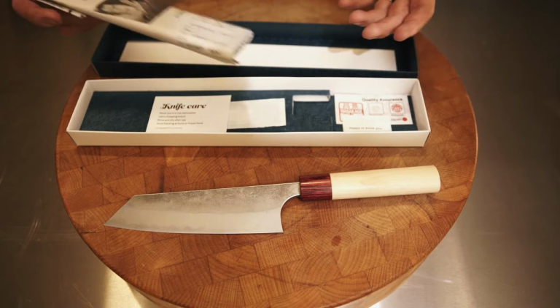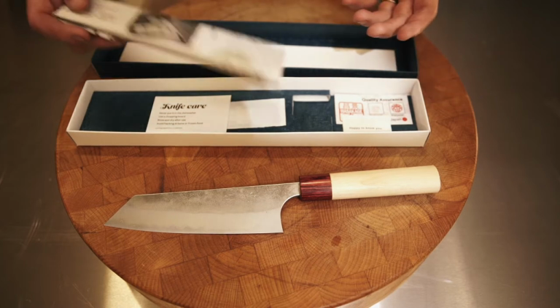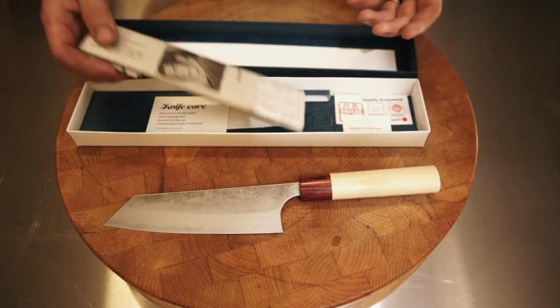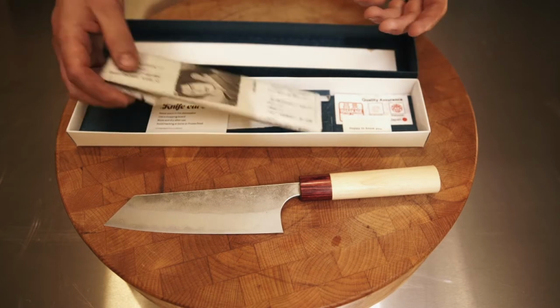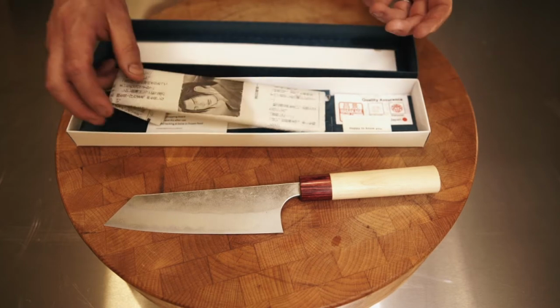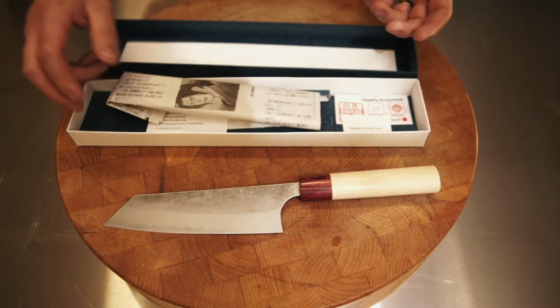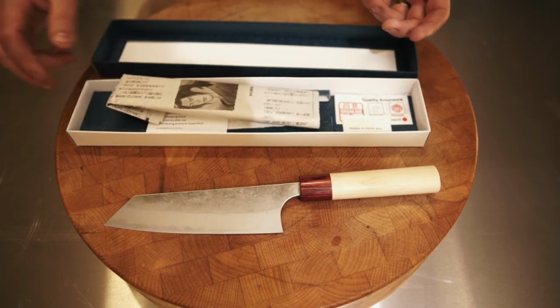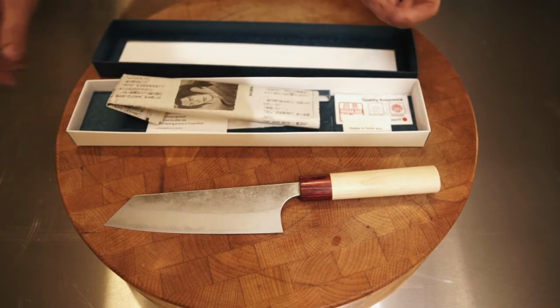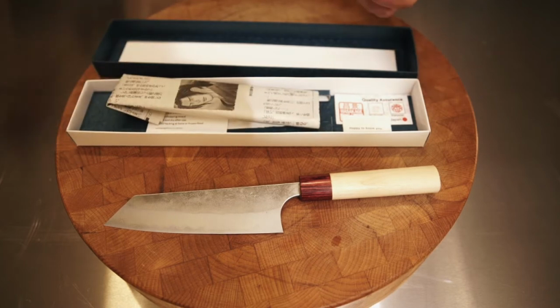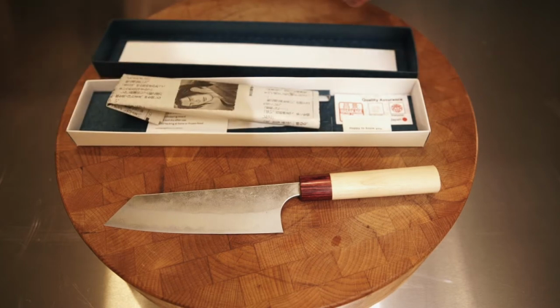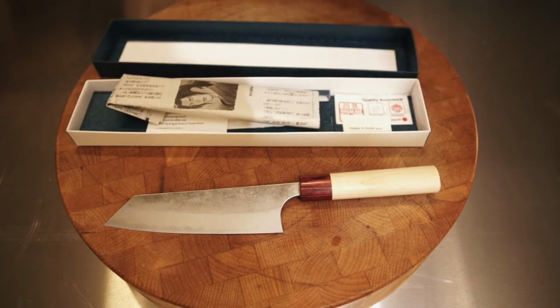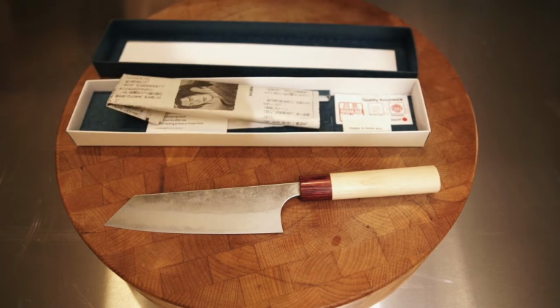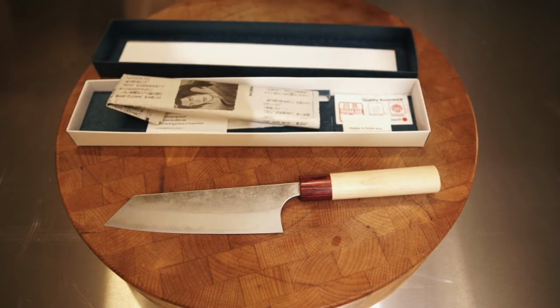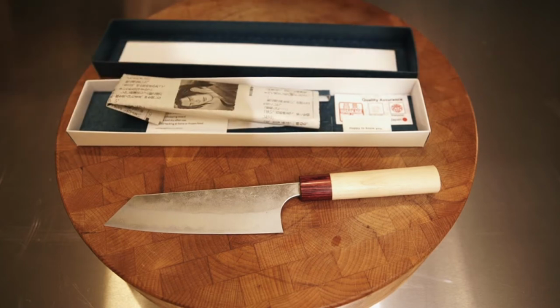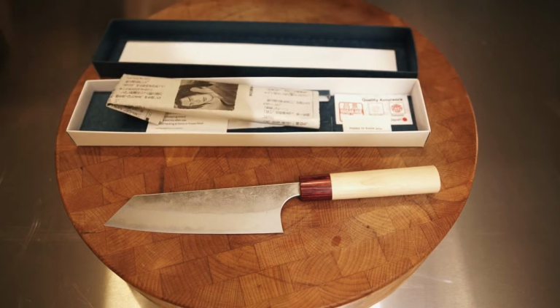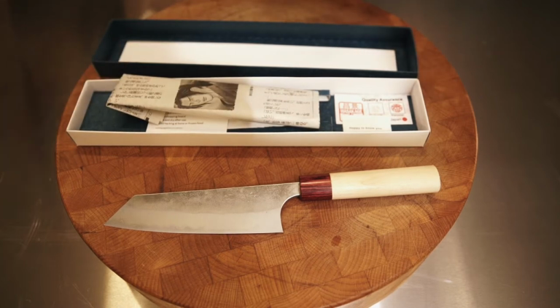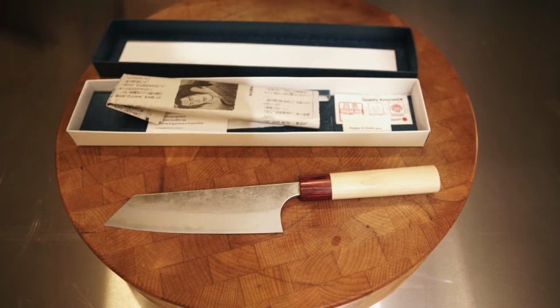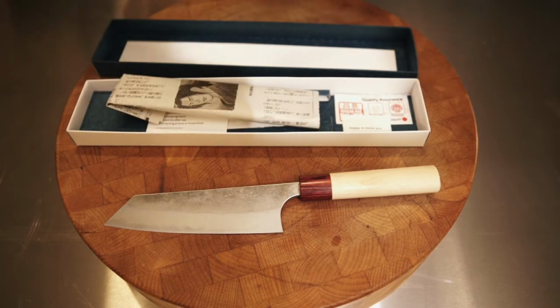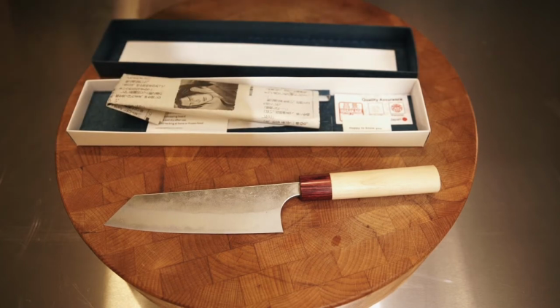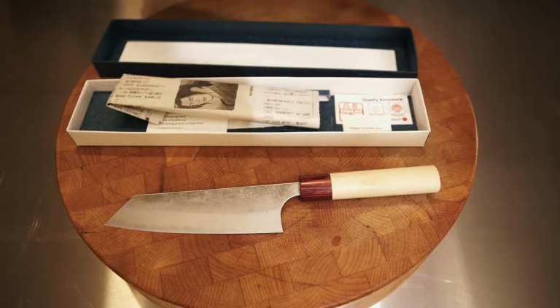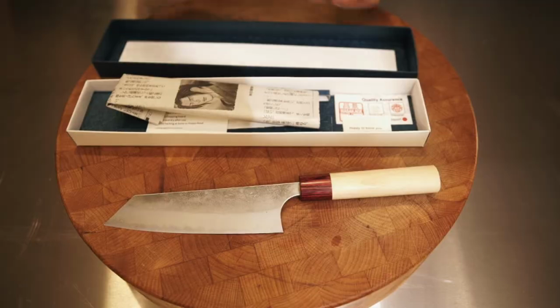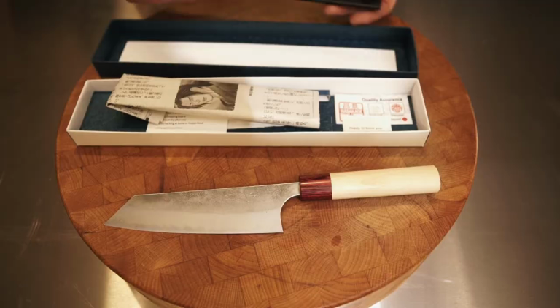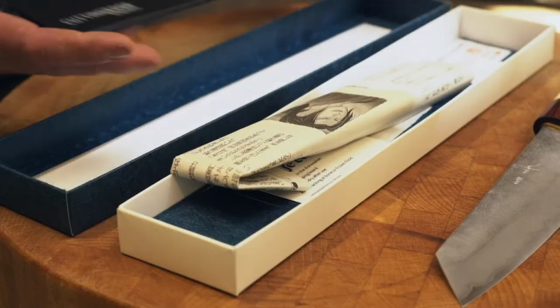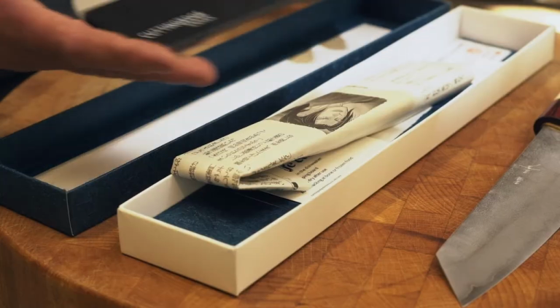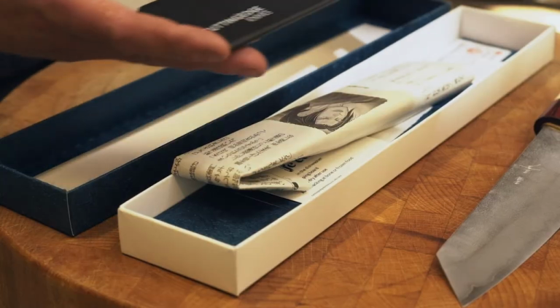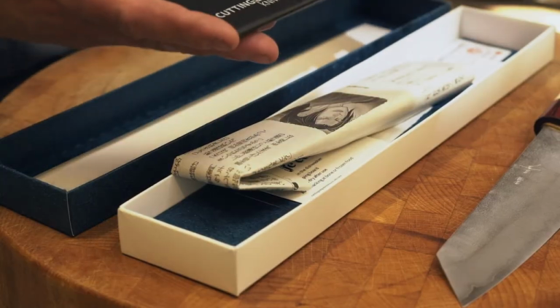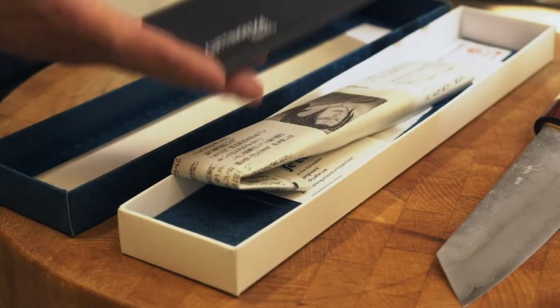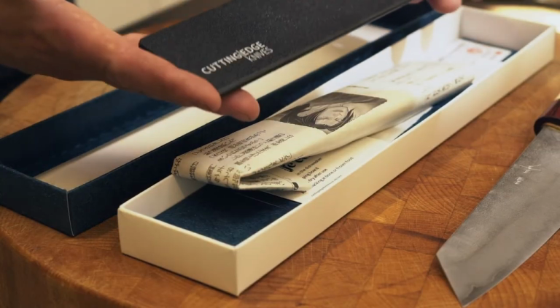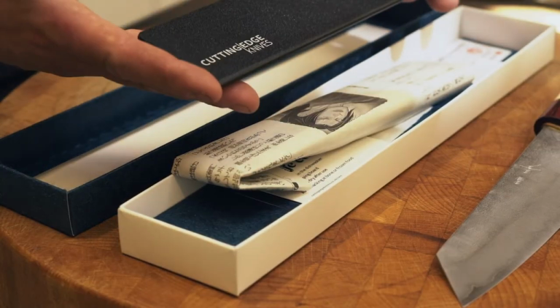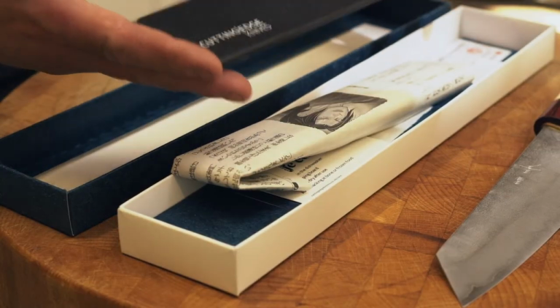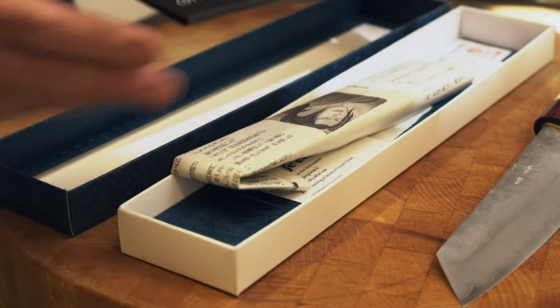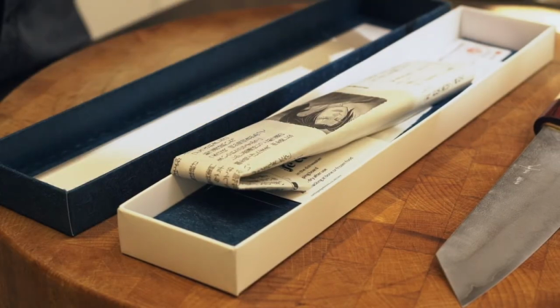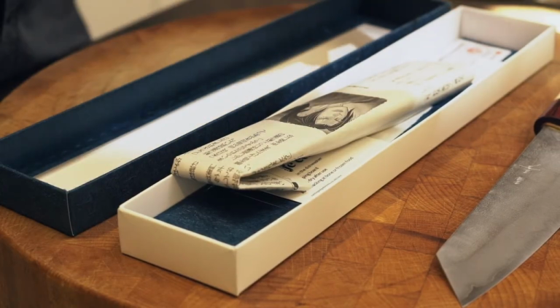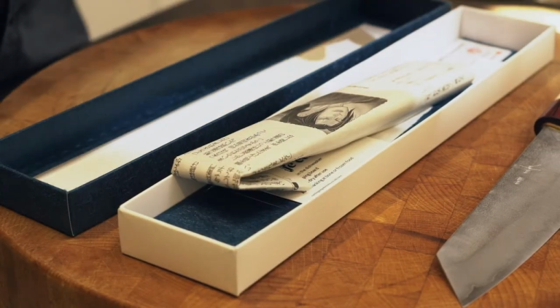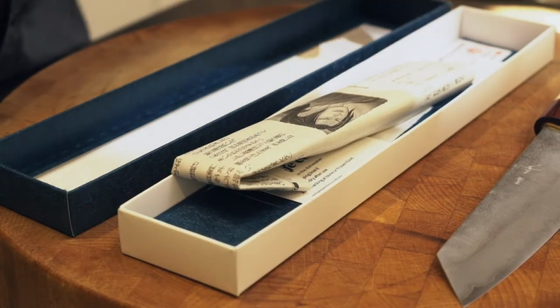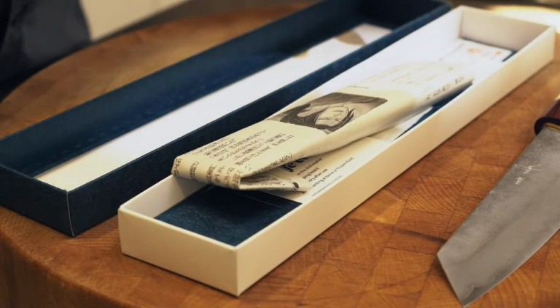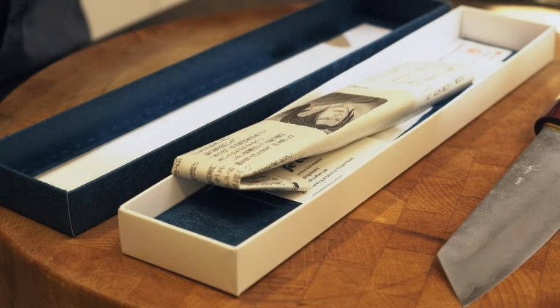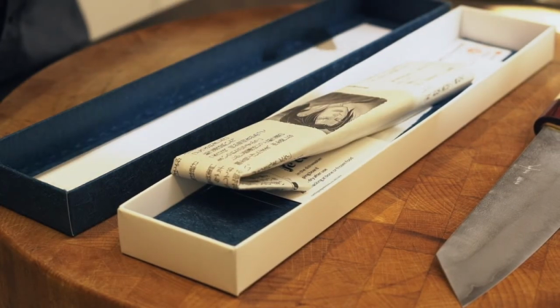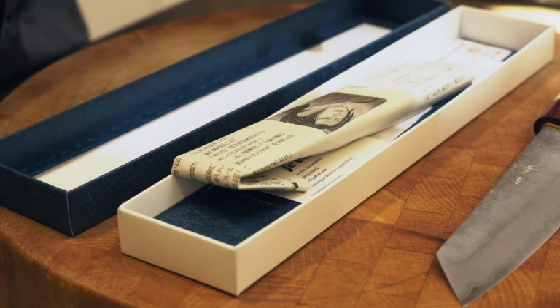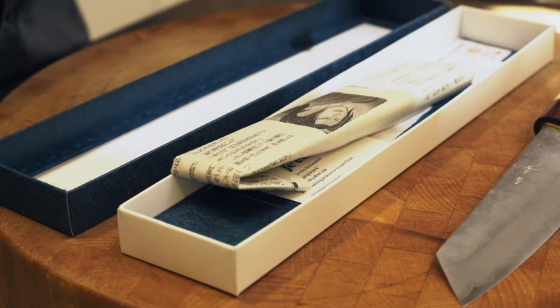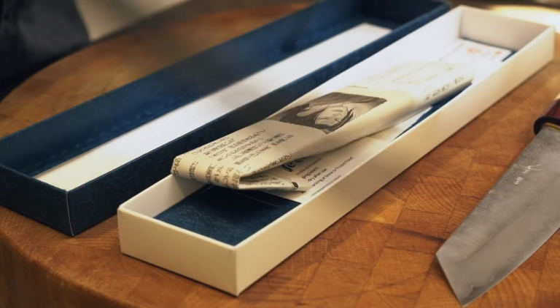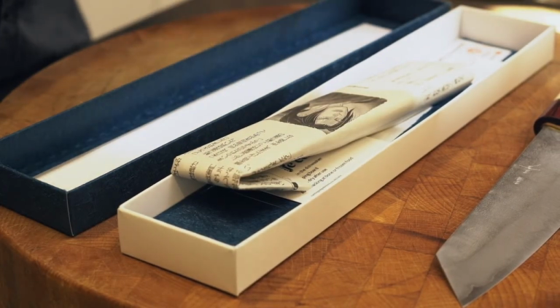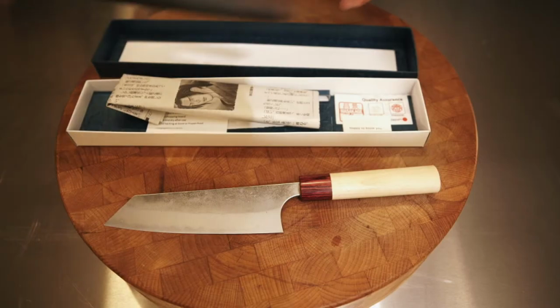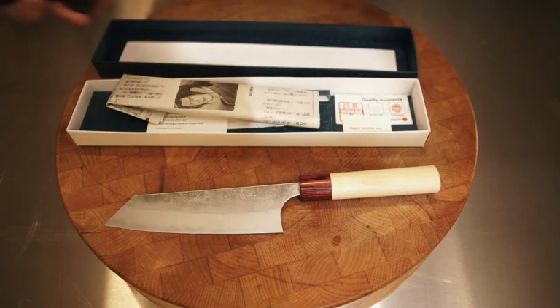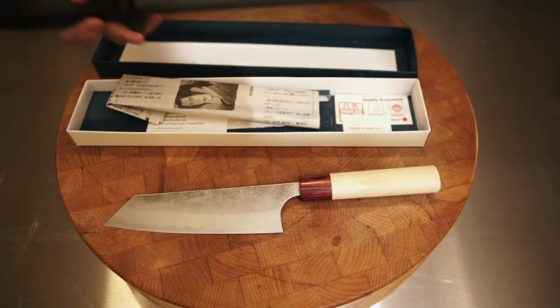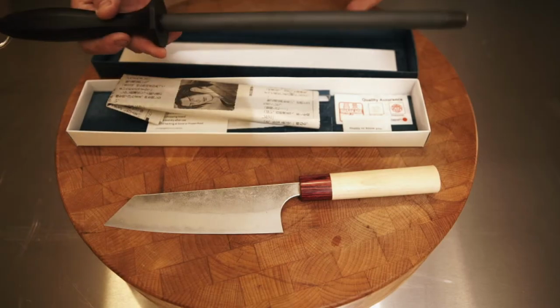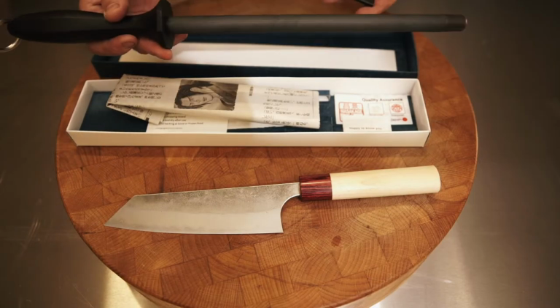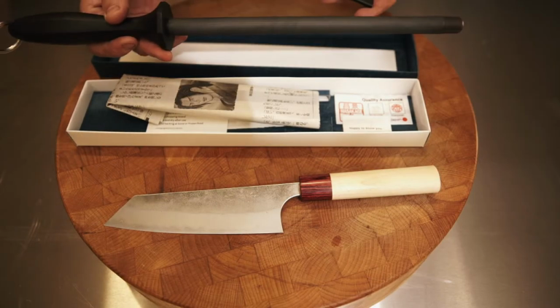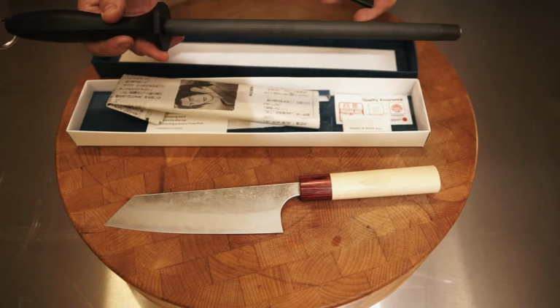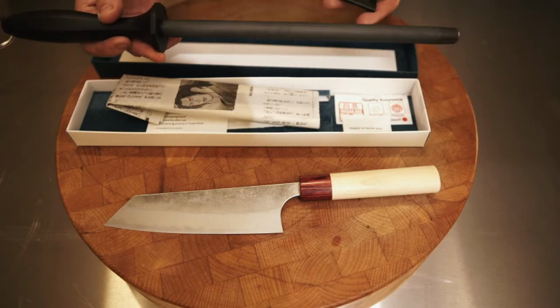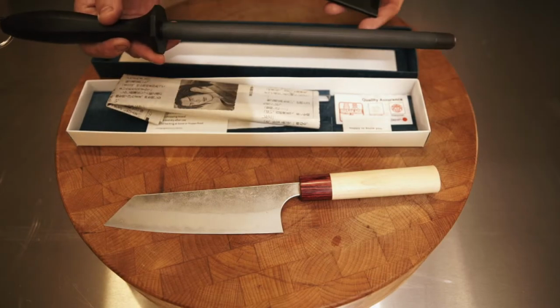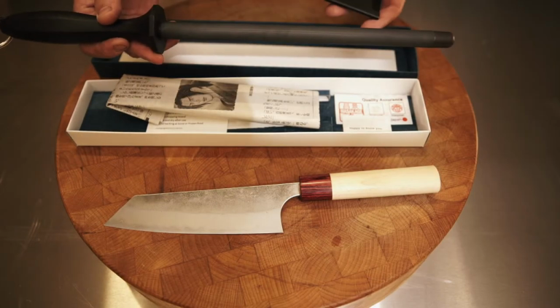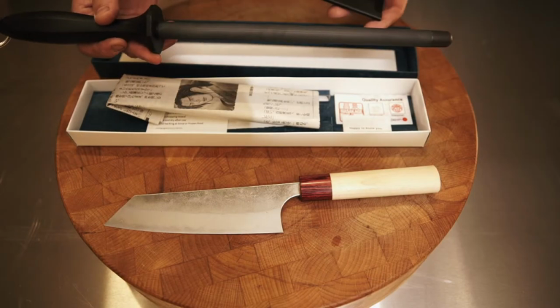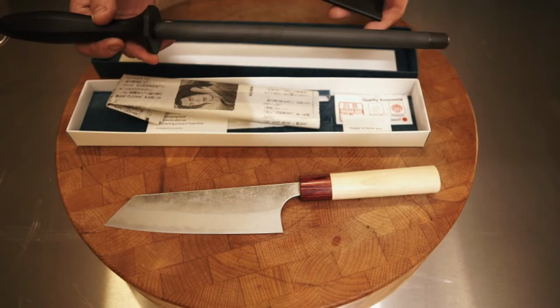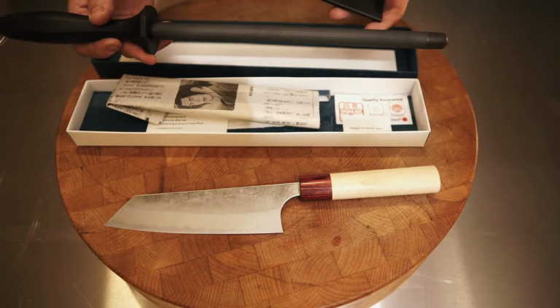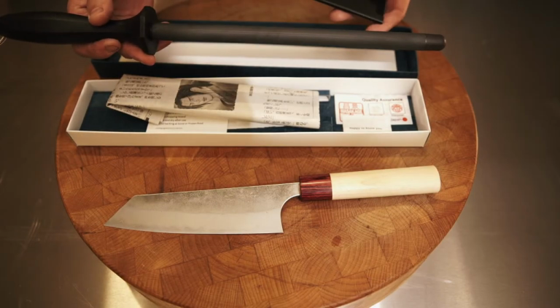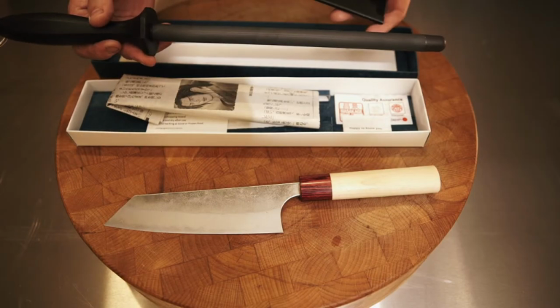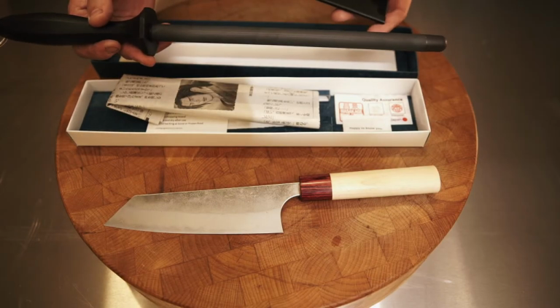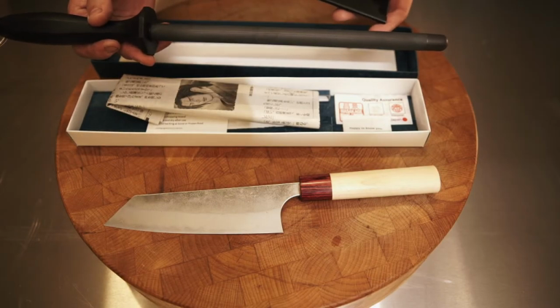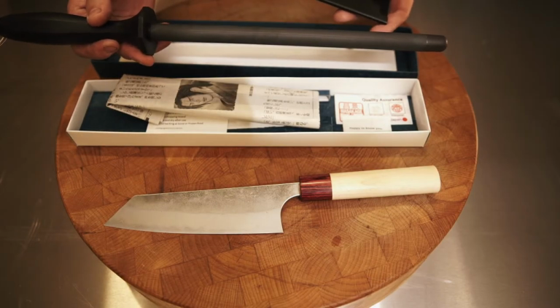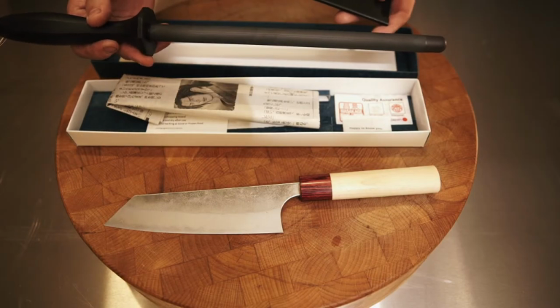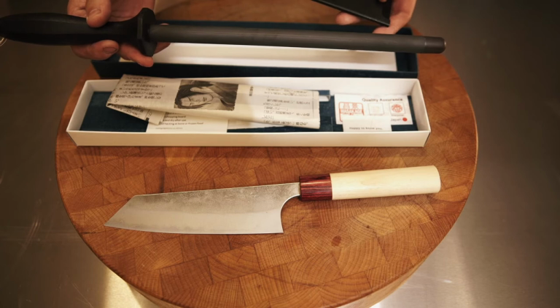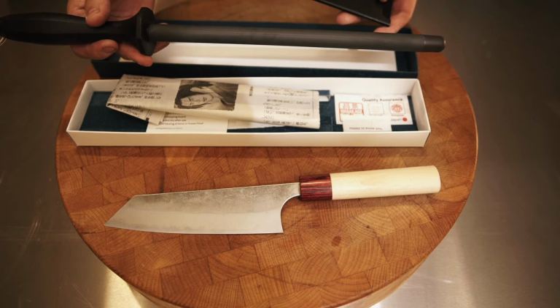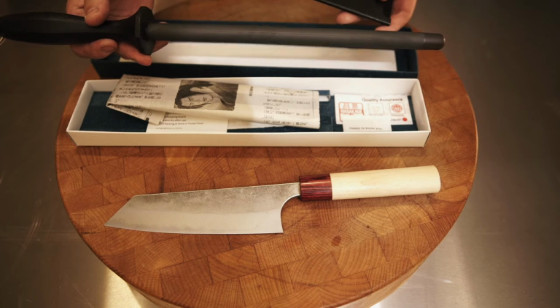If you have bought this as a gift or for yourself, I also hope that you have got yourself a knife guard and a ceramic honing rod. Highly recommended to keep this in tip-top condition.